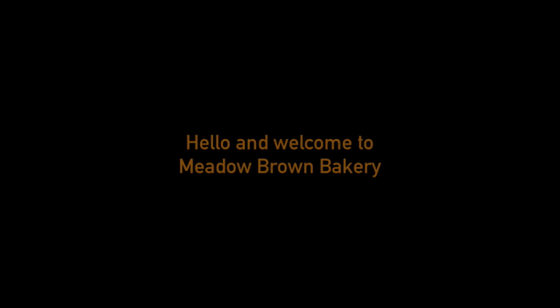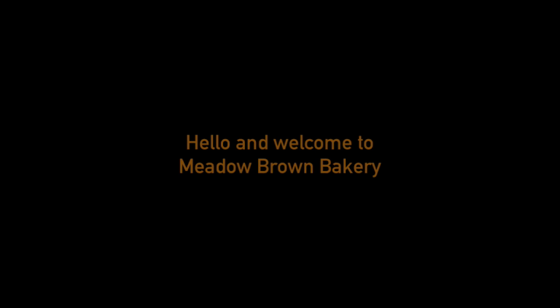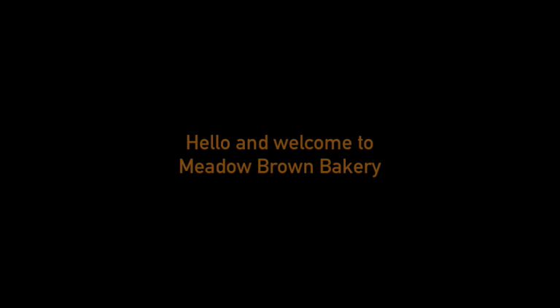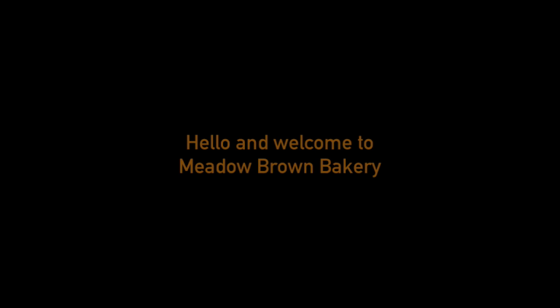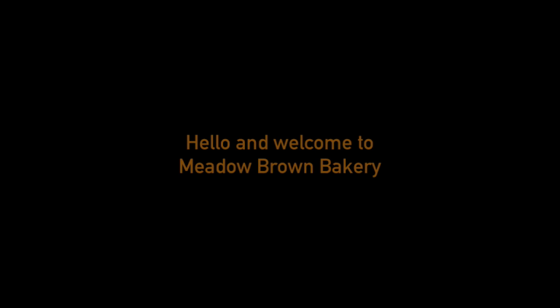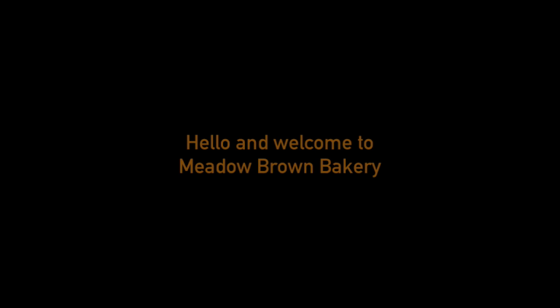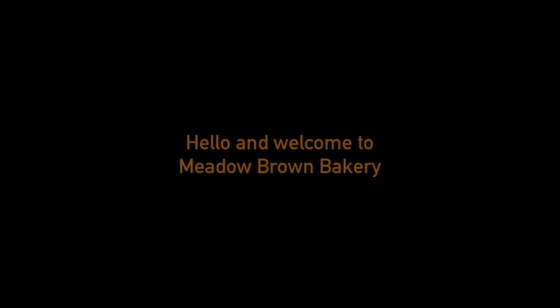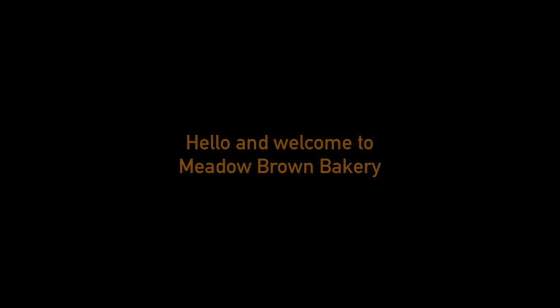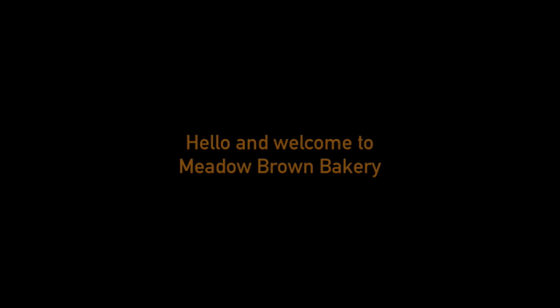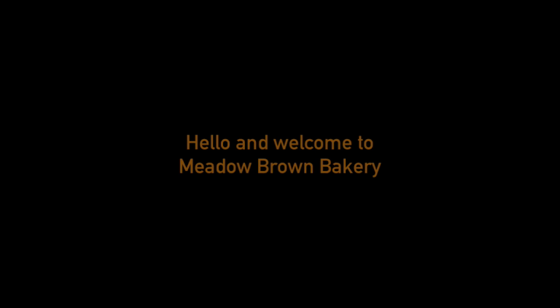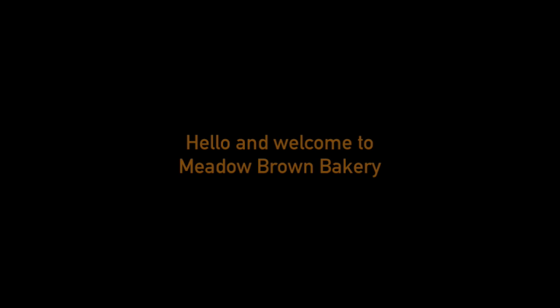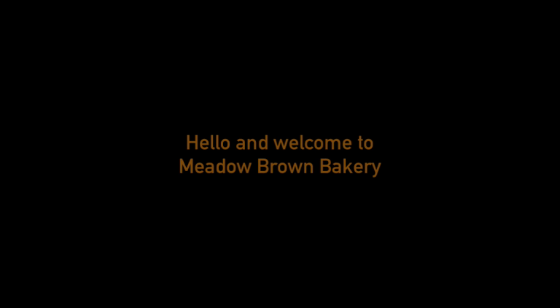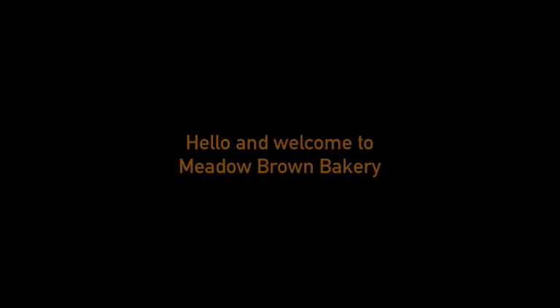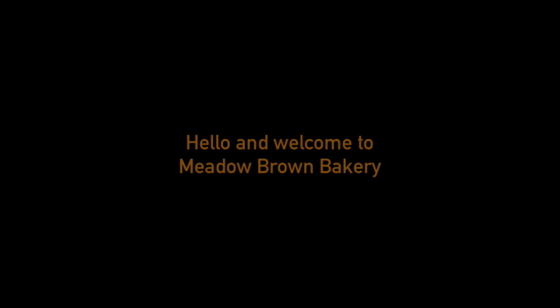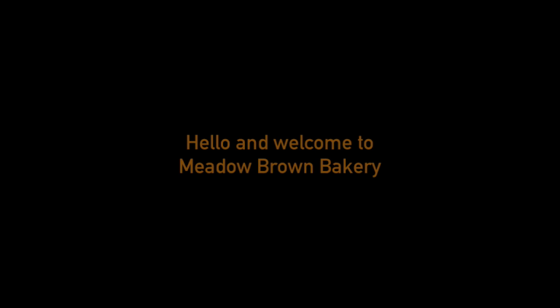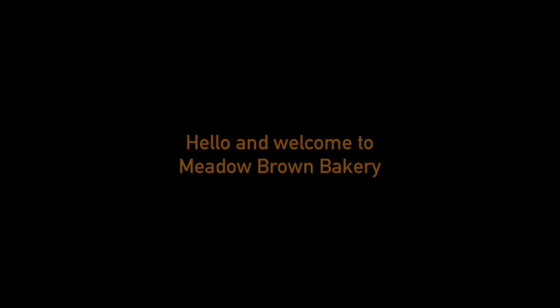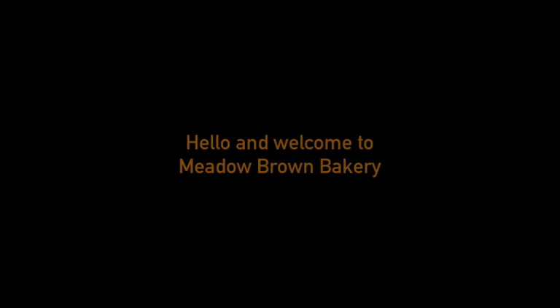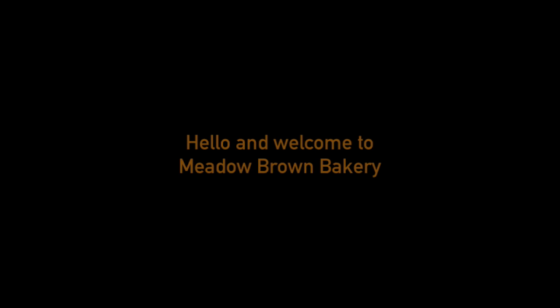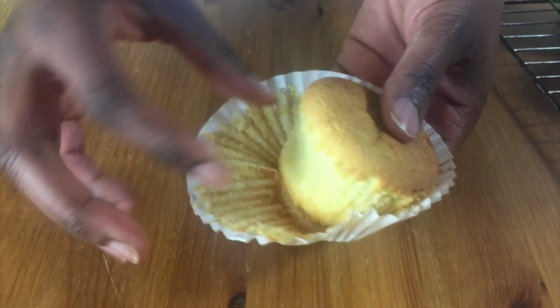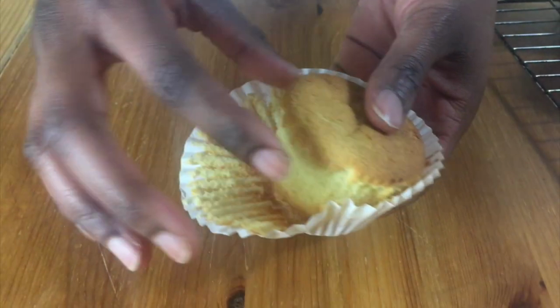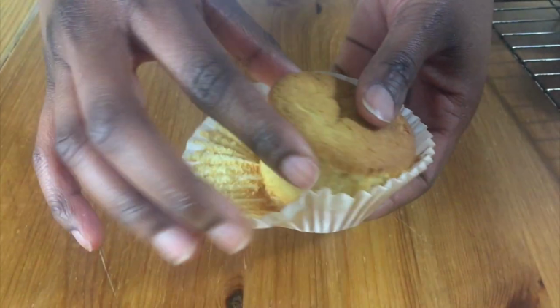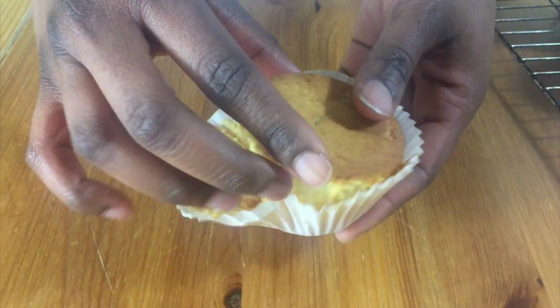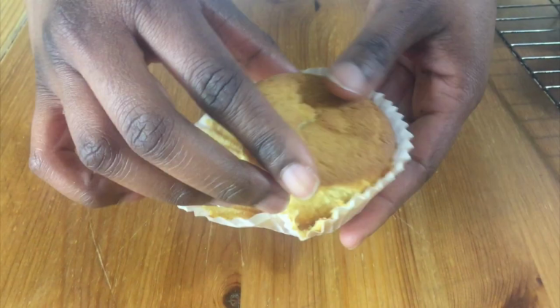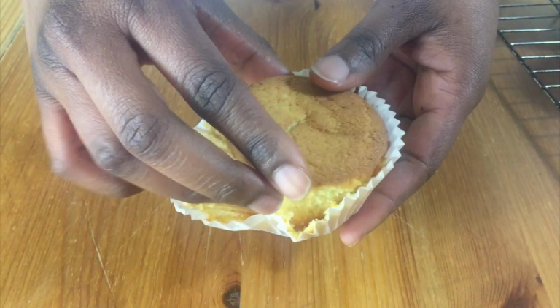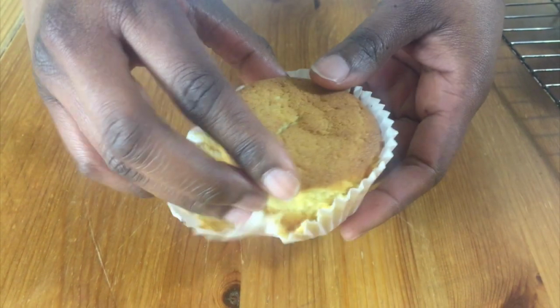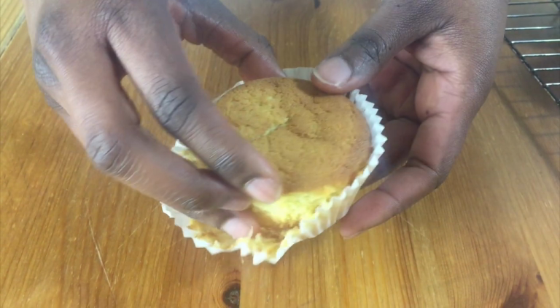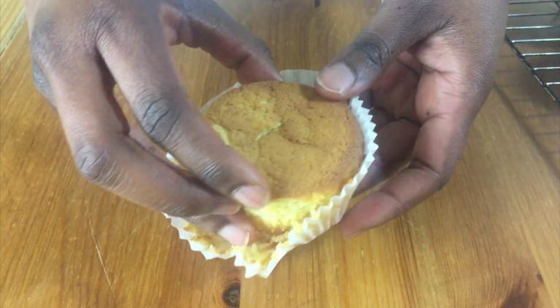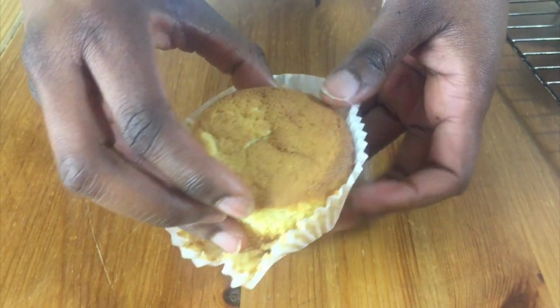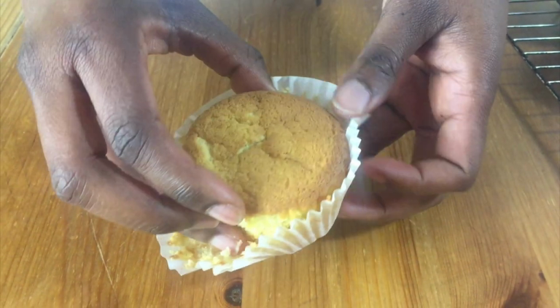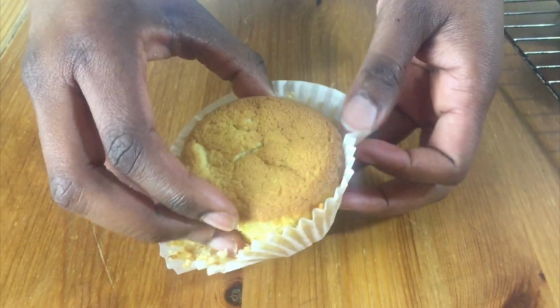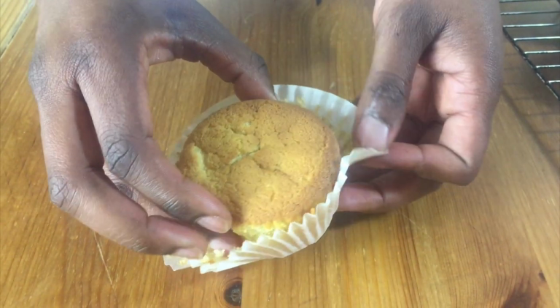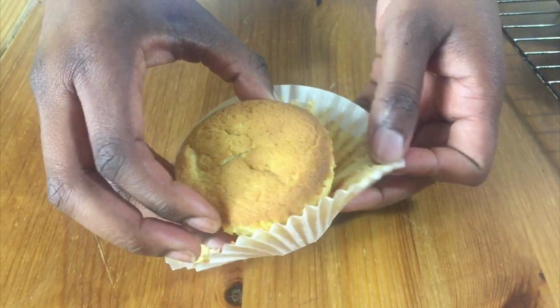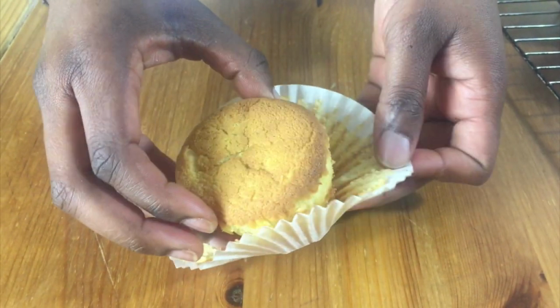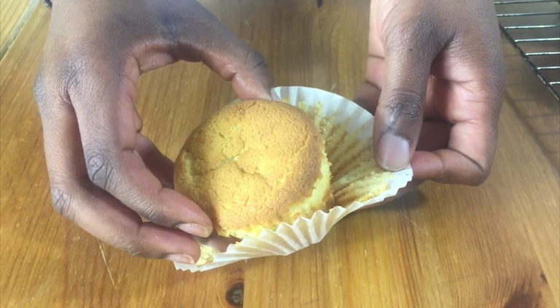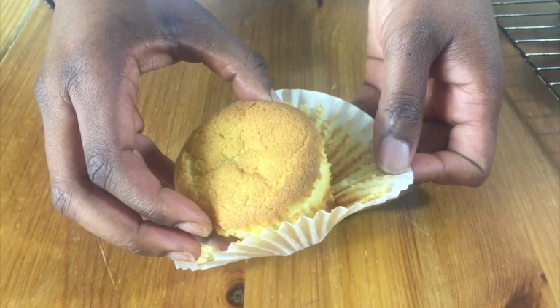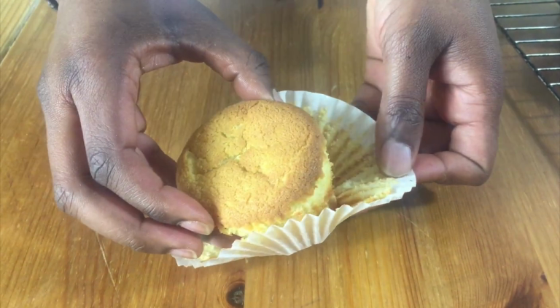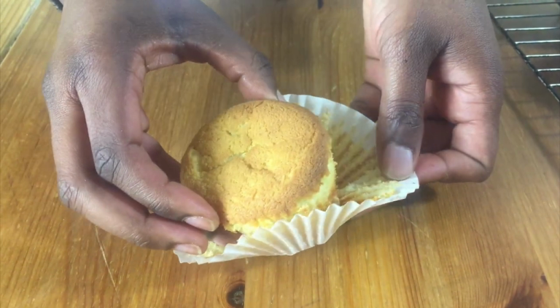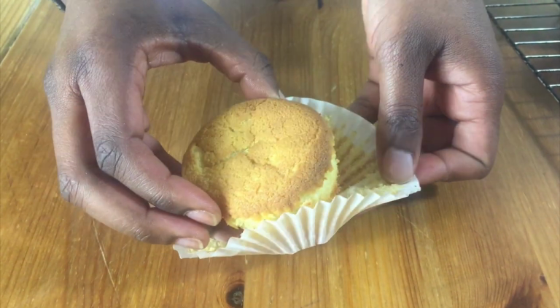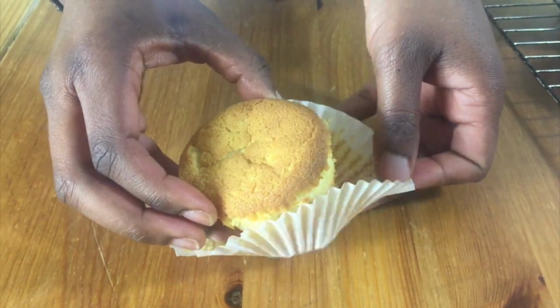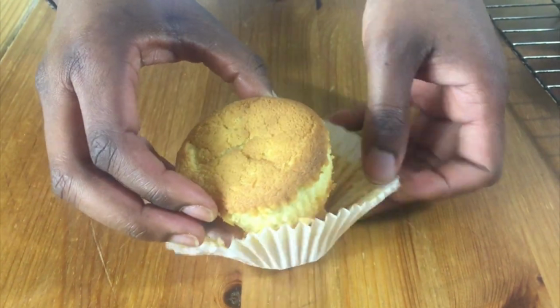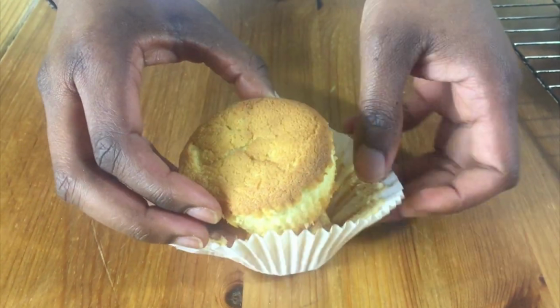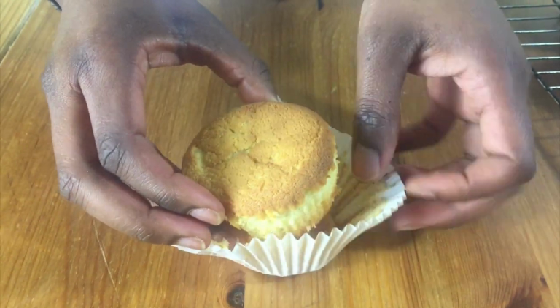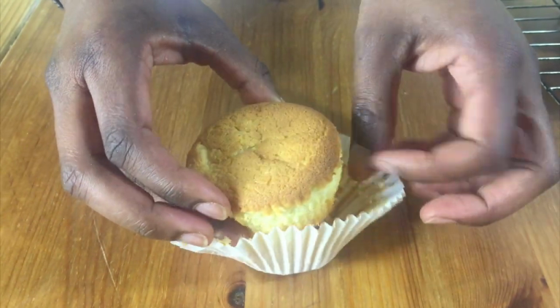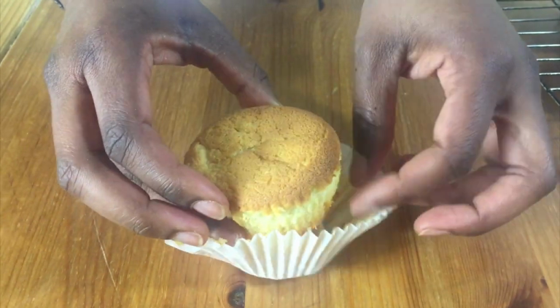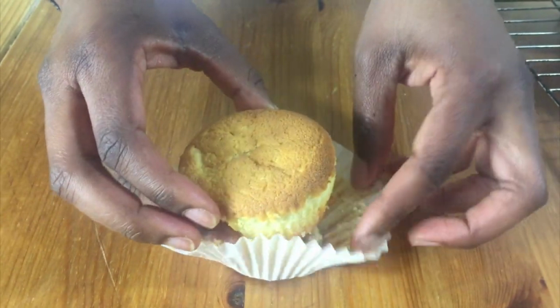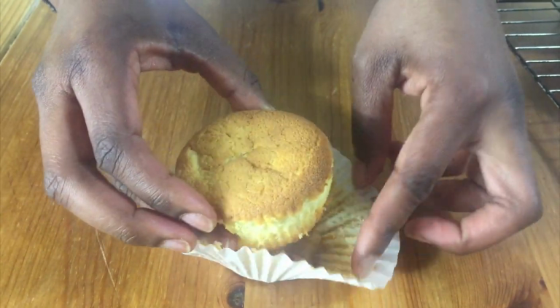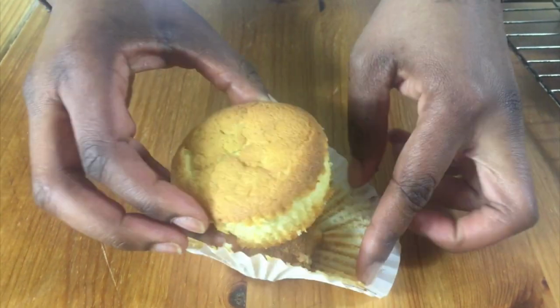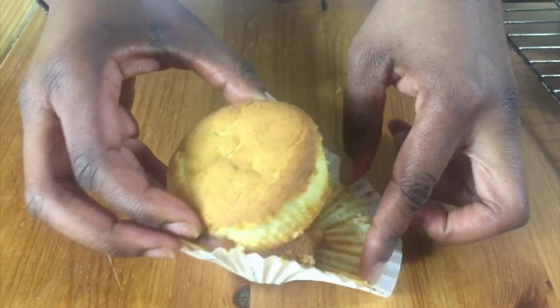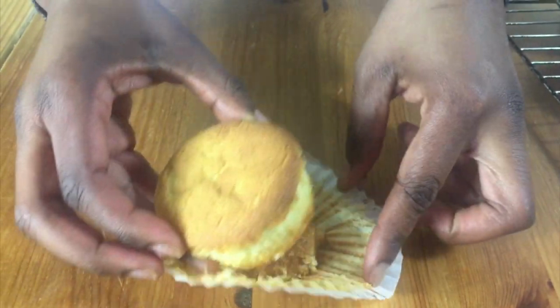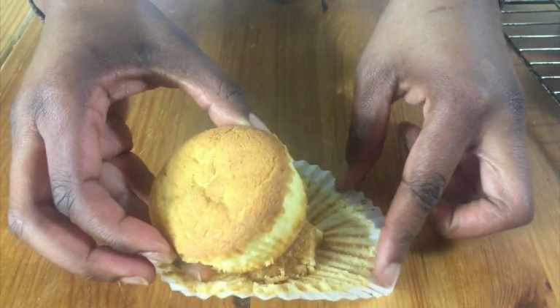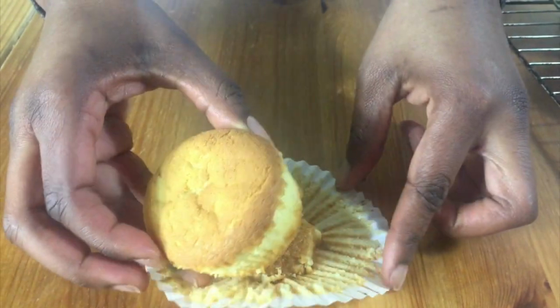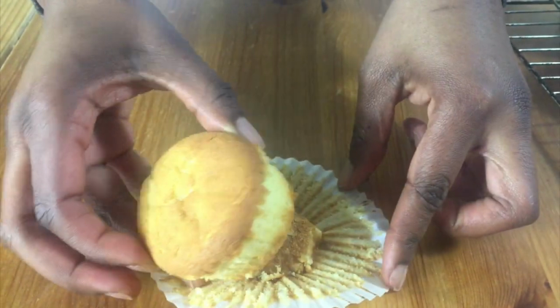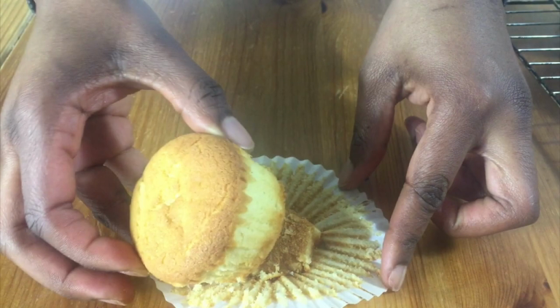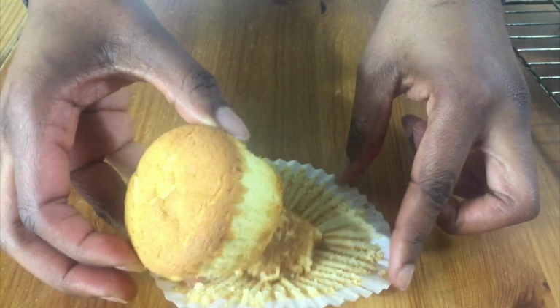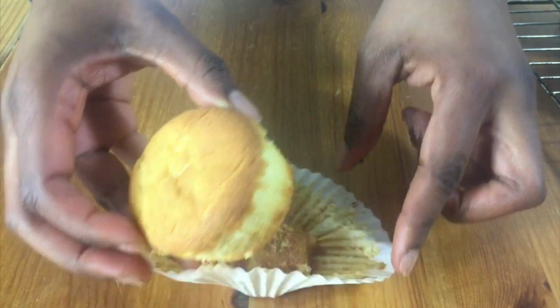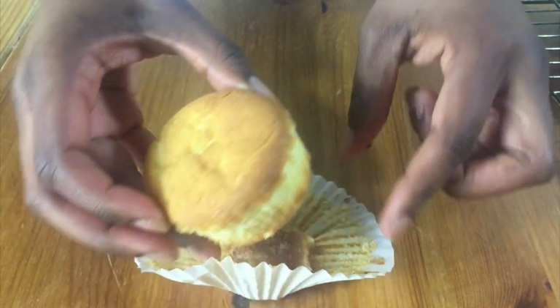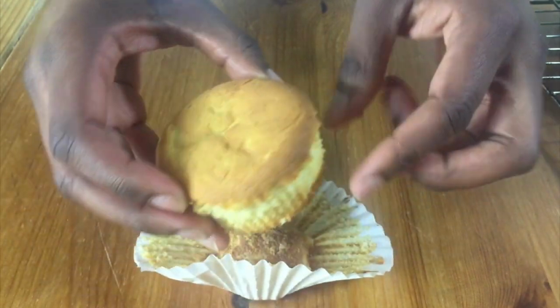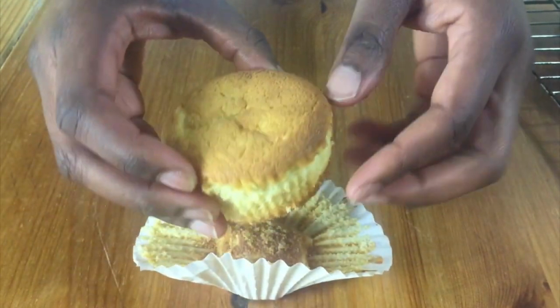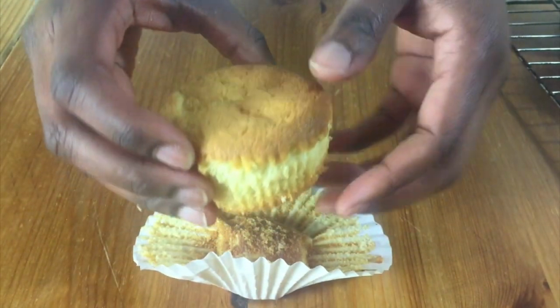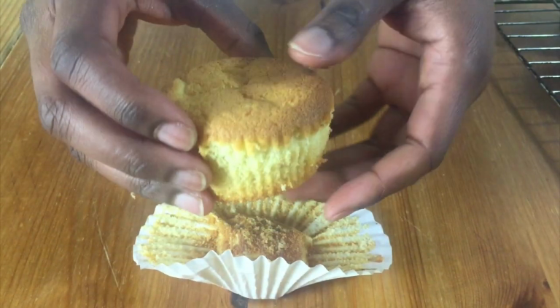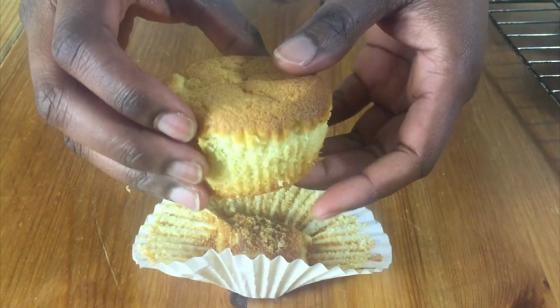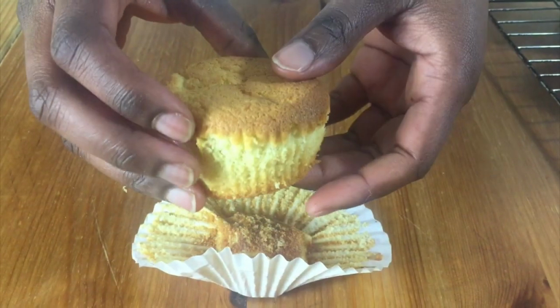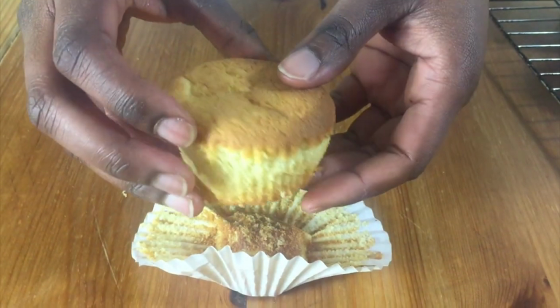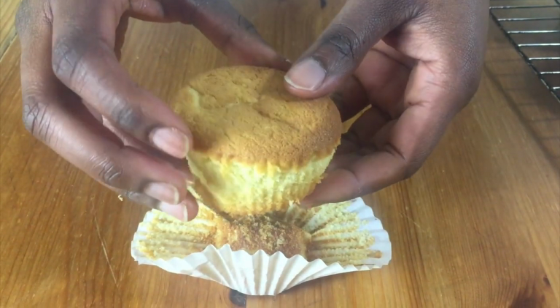Hello and welcome to Meadow Brown Bakery. In this video tutorial I'll be showing you how to bake some yellow cupcakes.